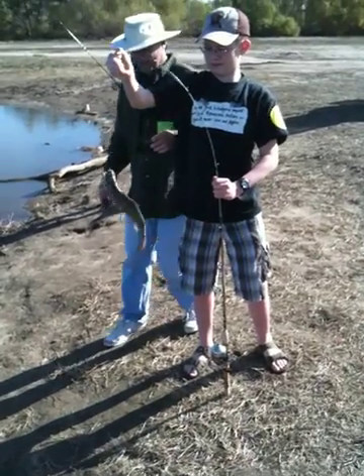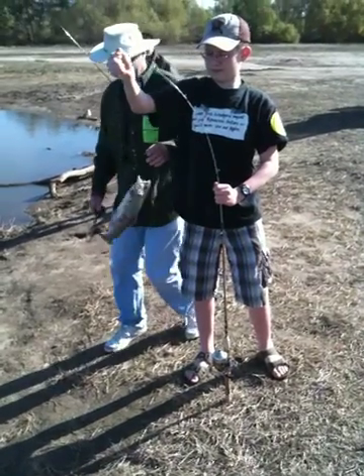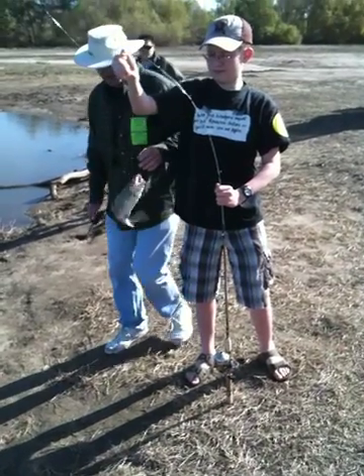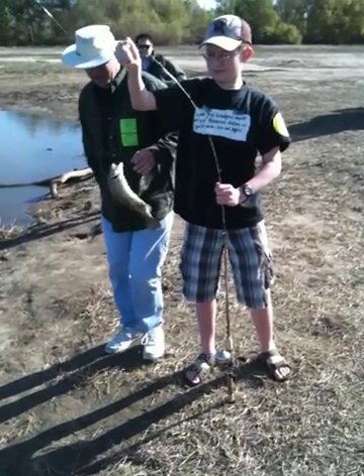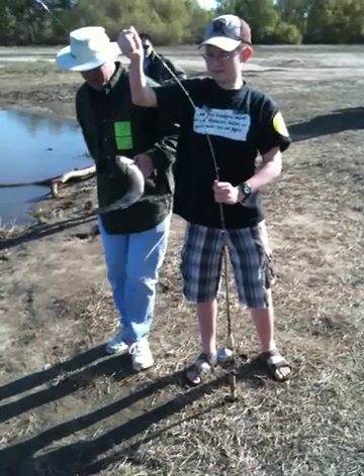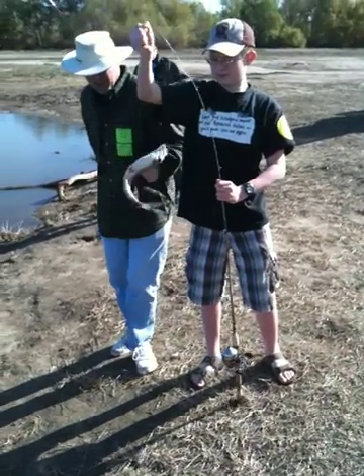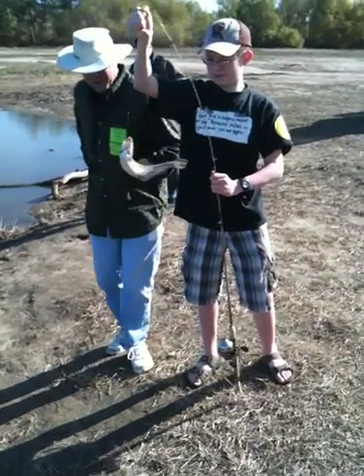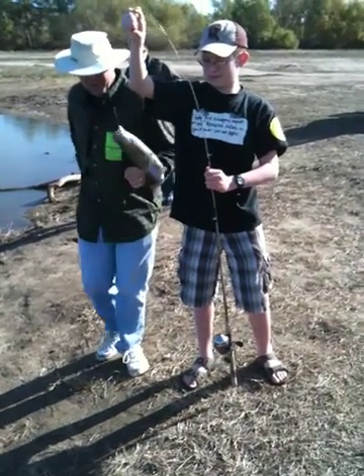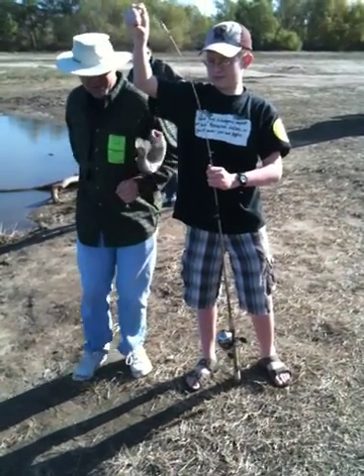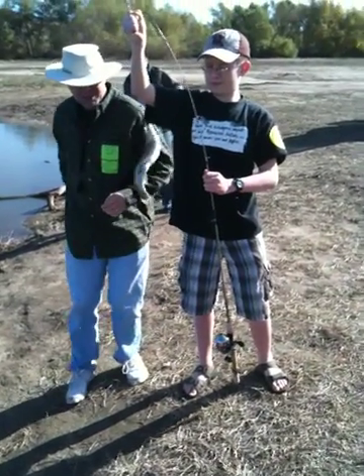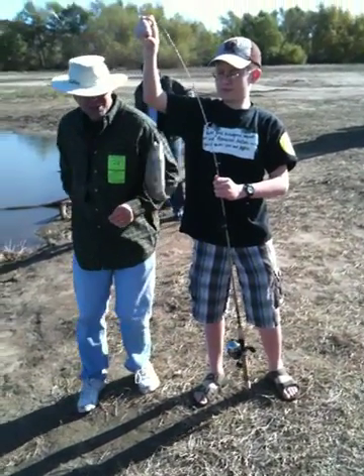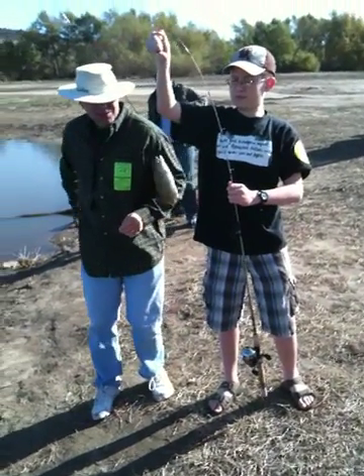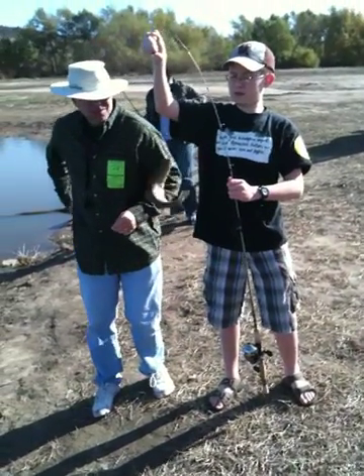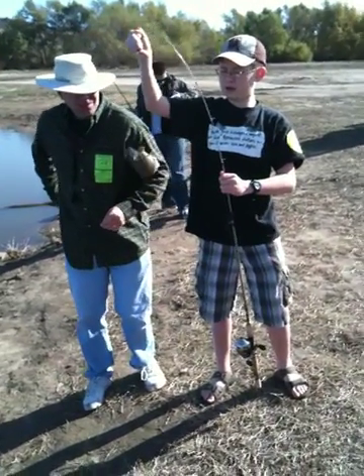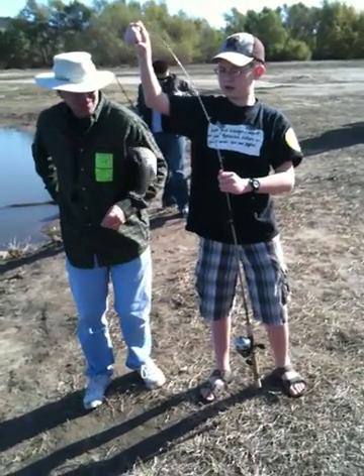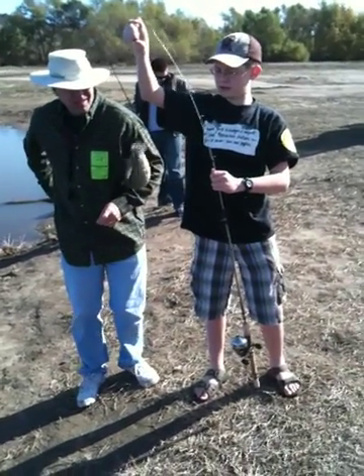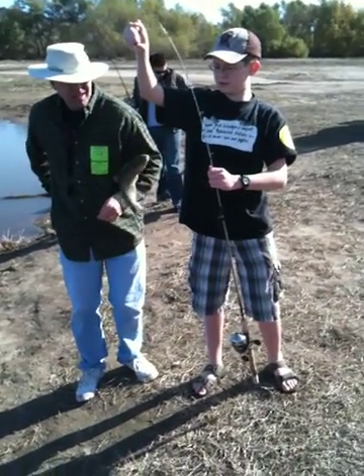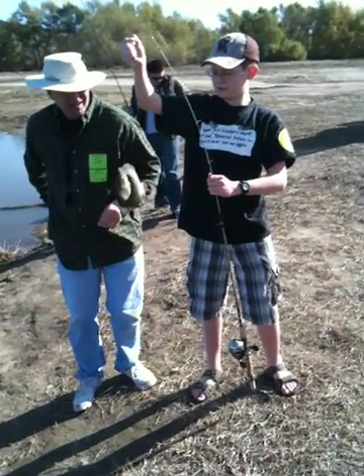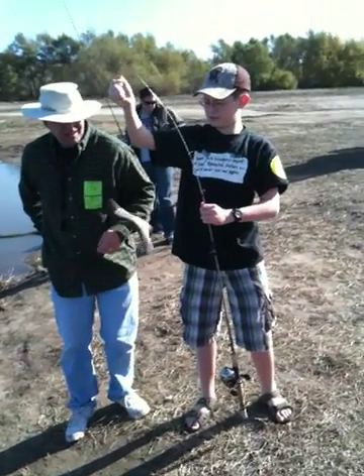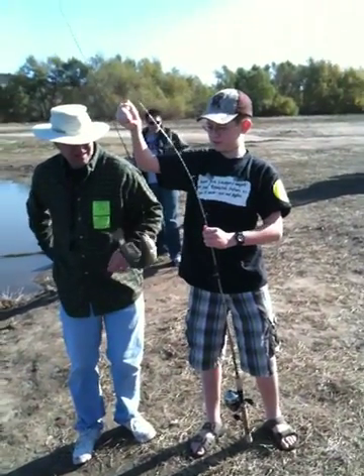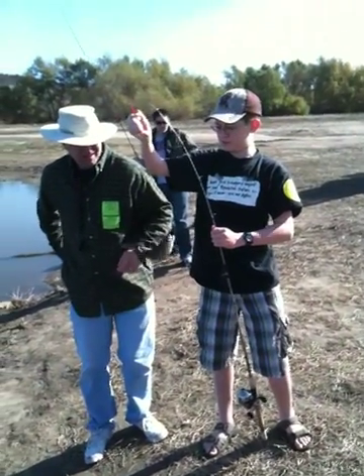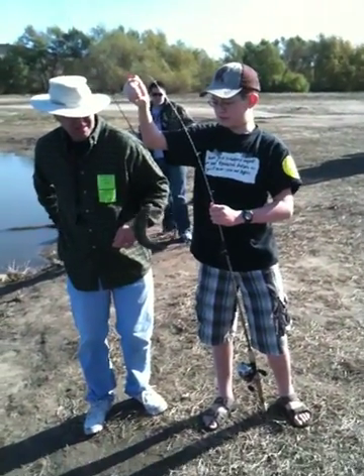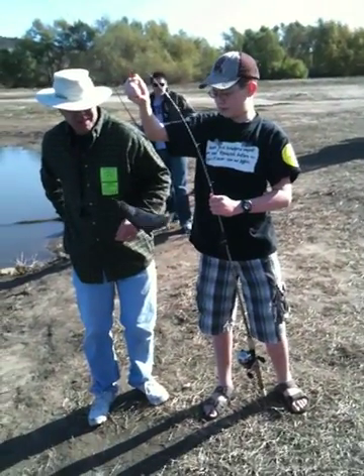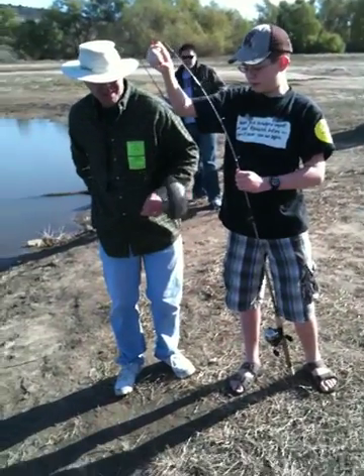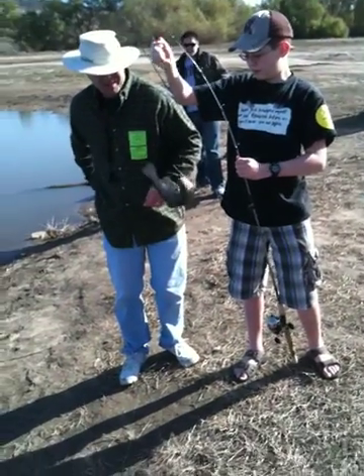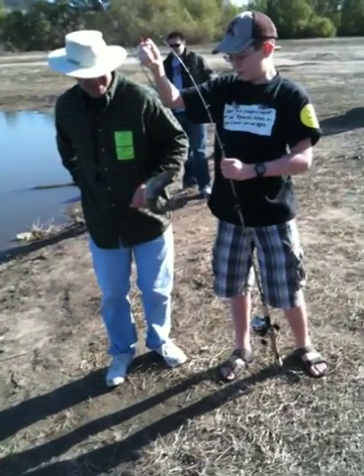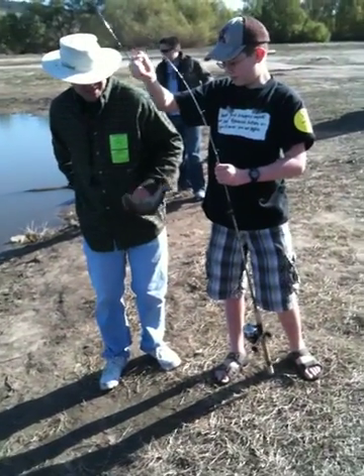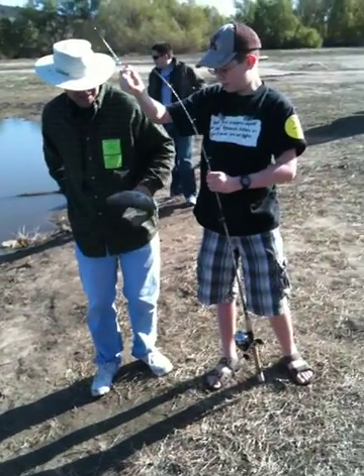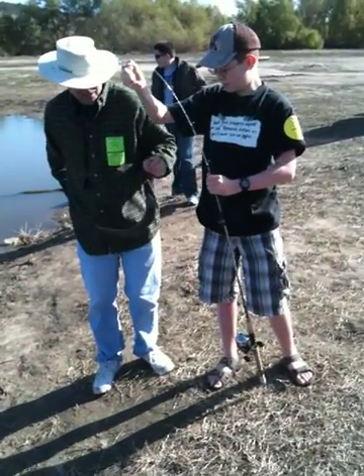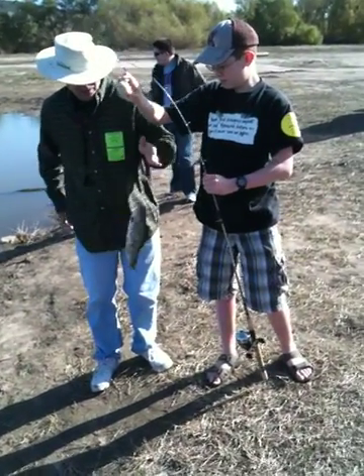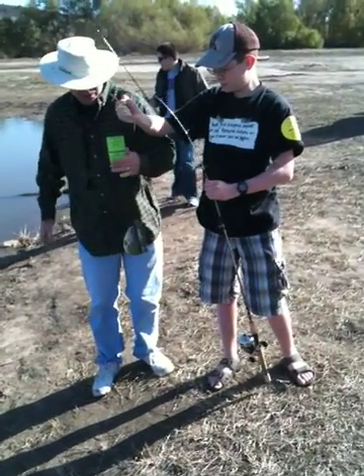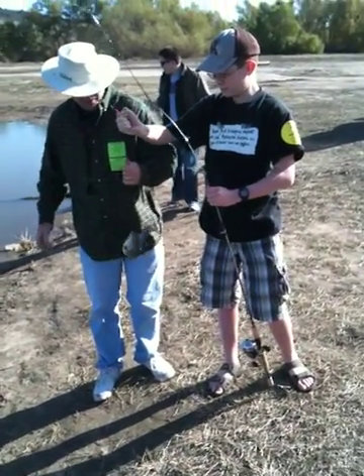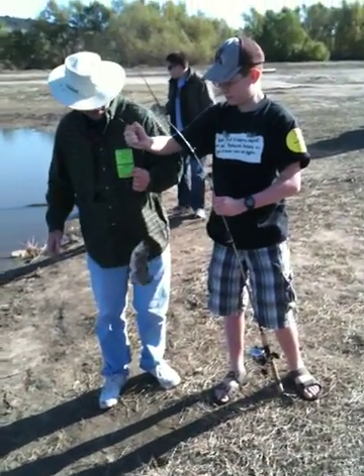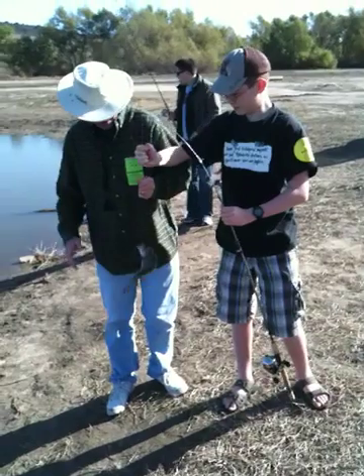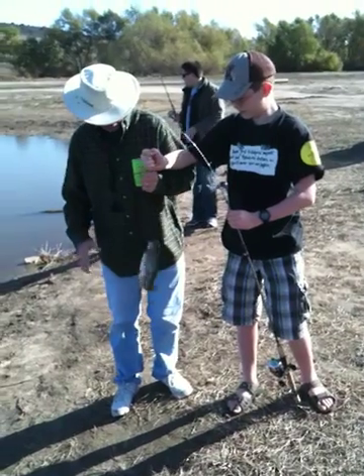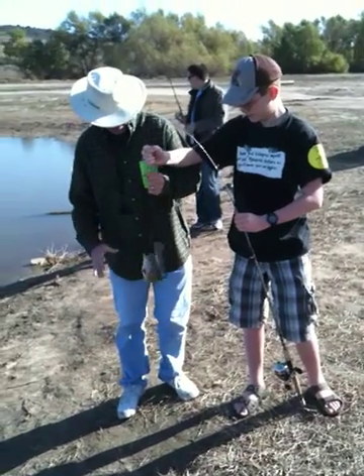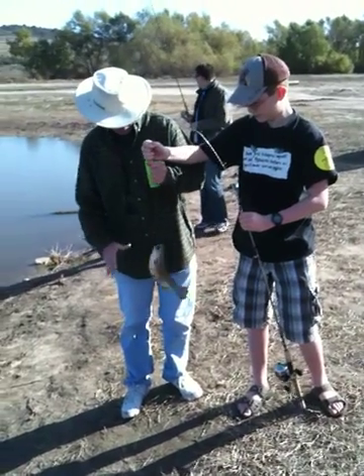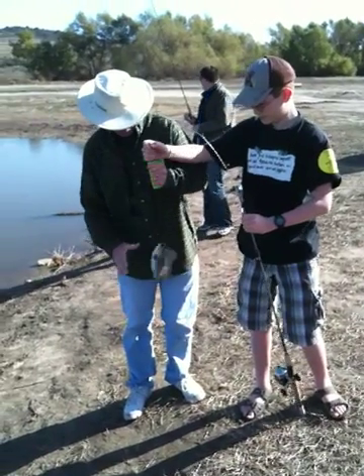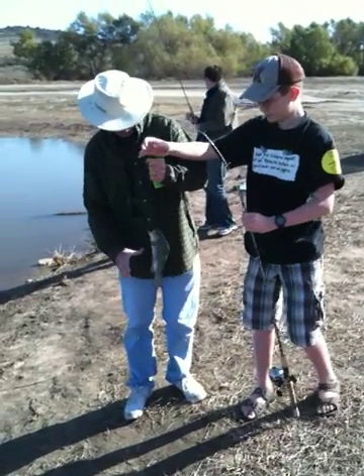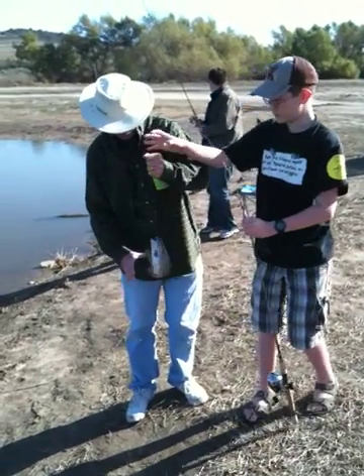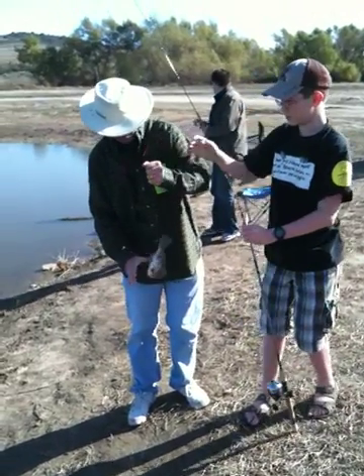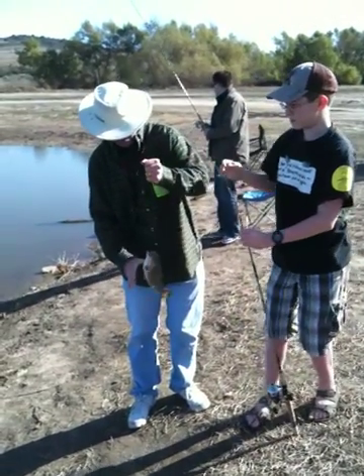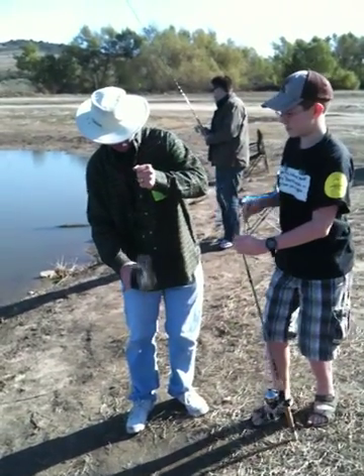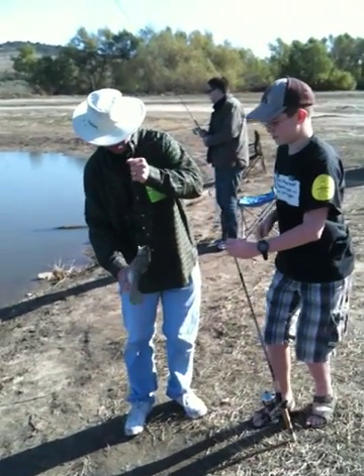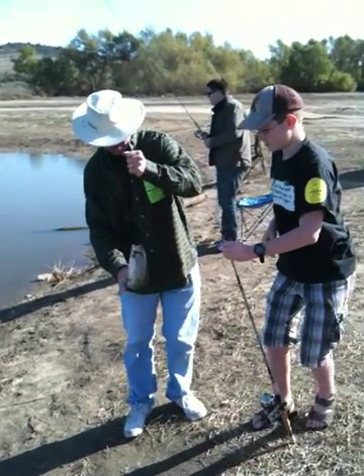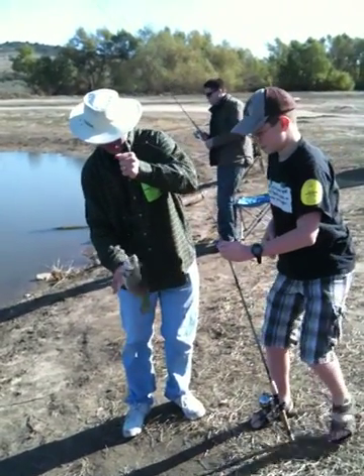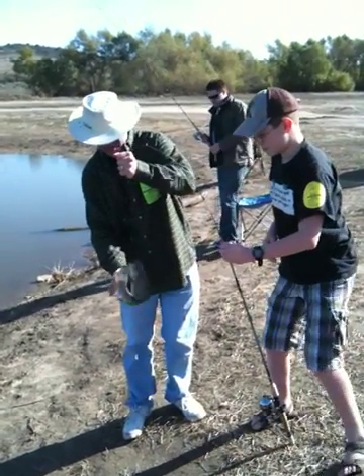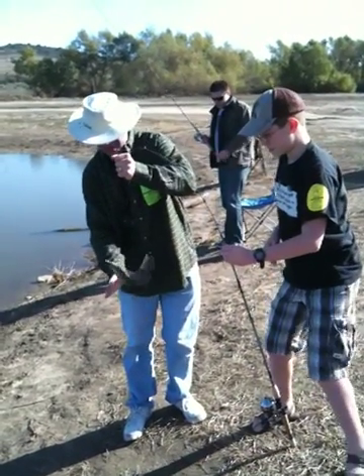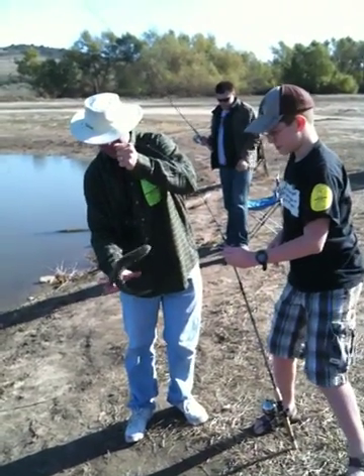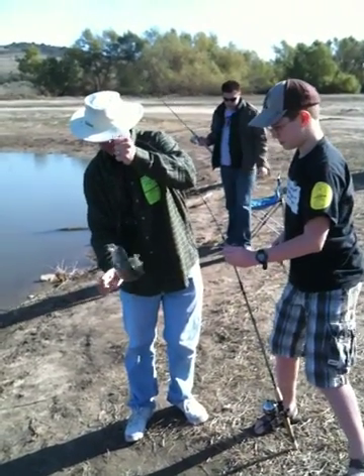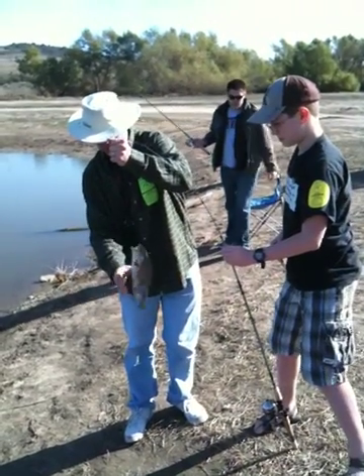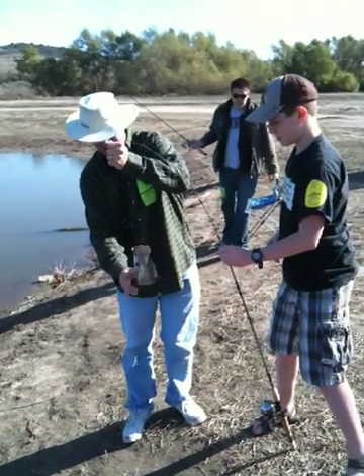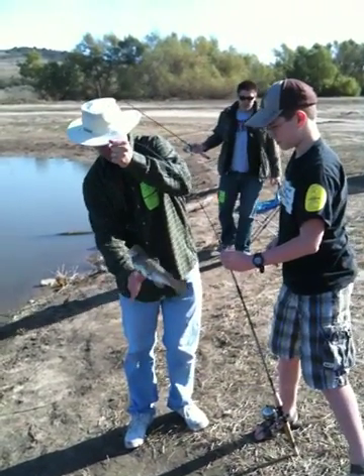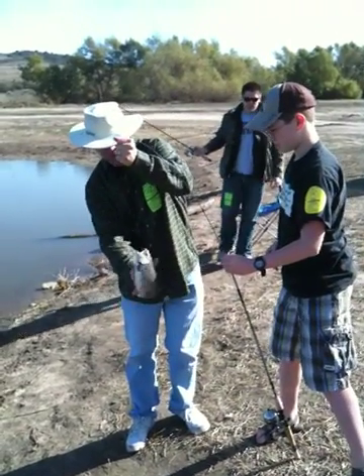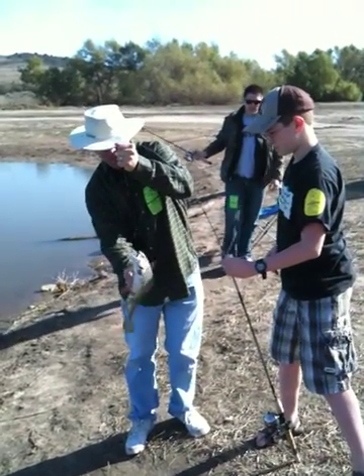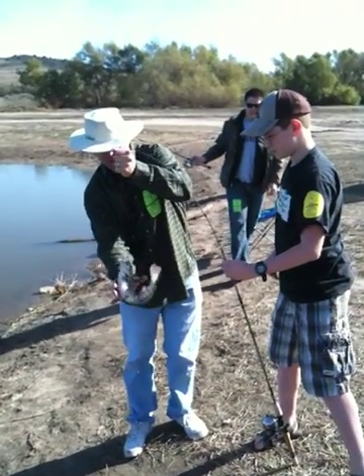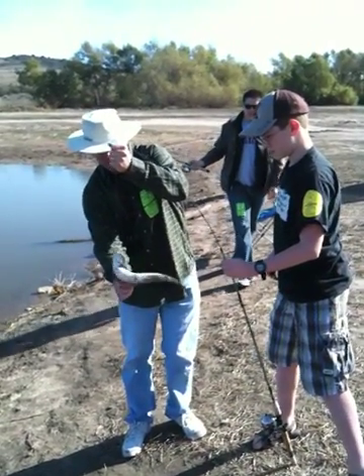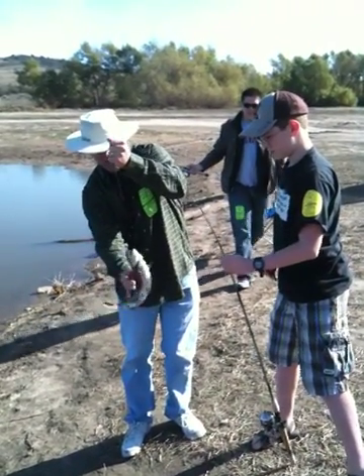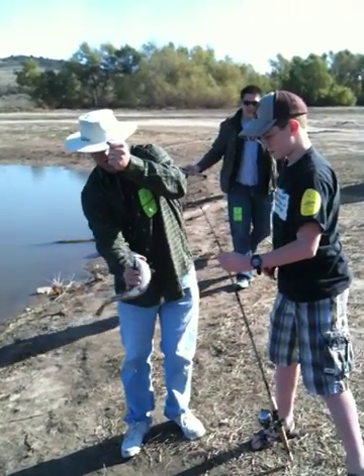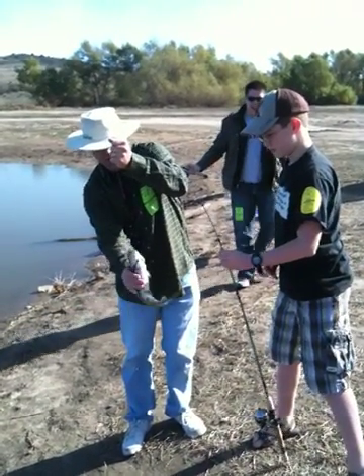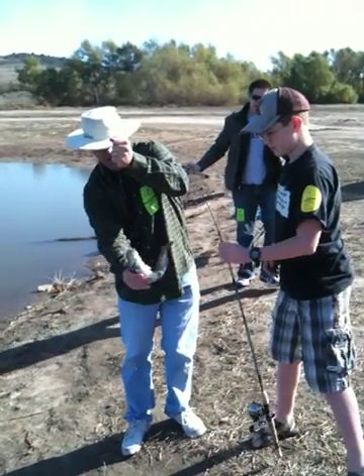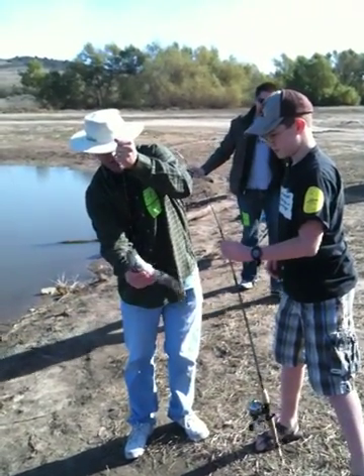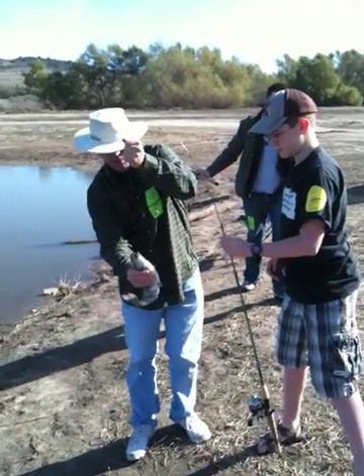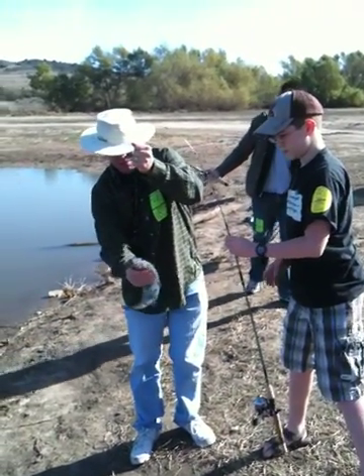Here's how you hold a fish. Hang on, hang on. Grab him. It's a nice rainbow. You grab him.